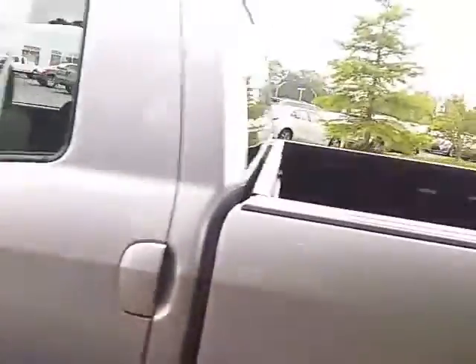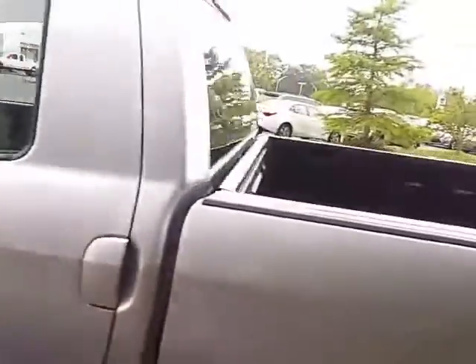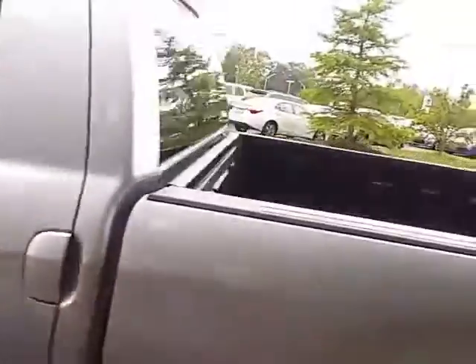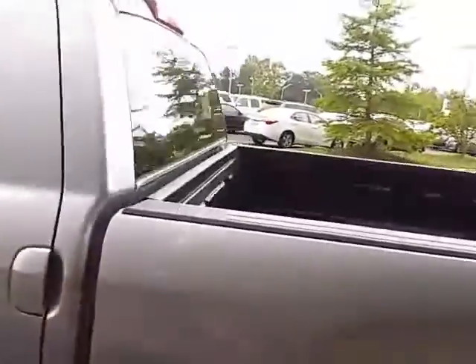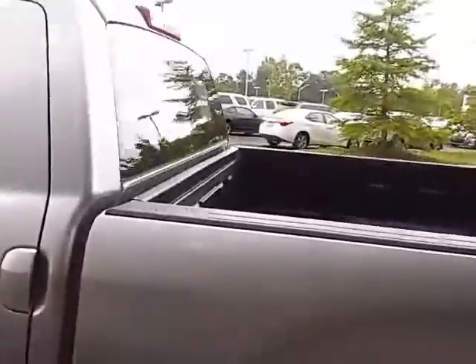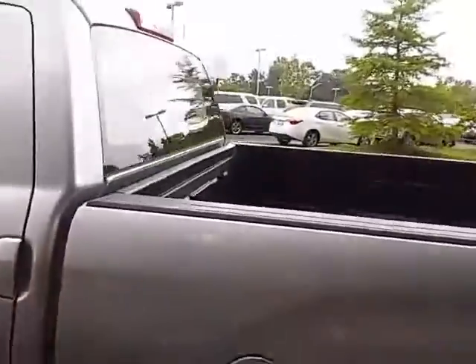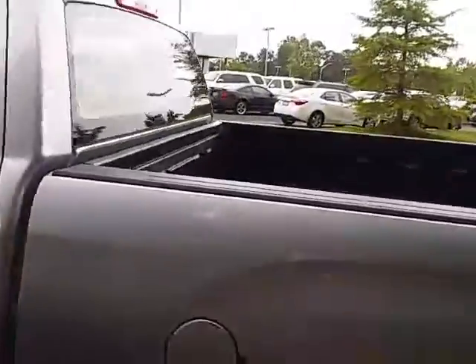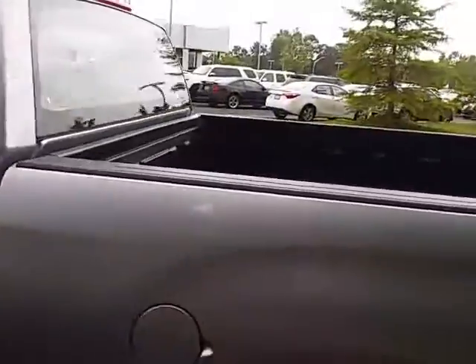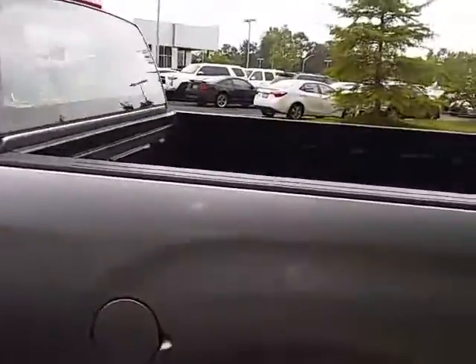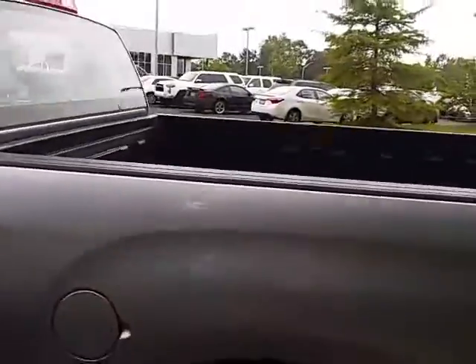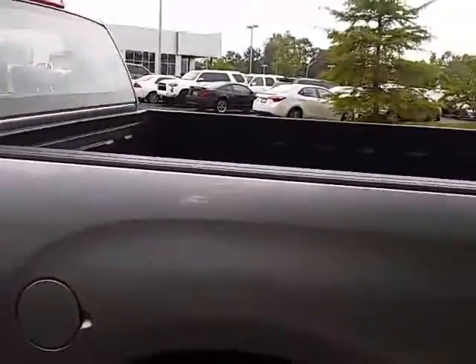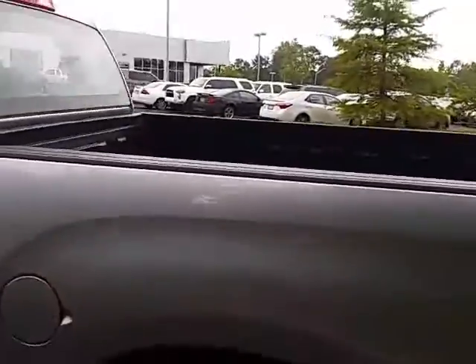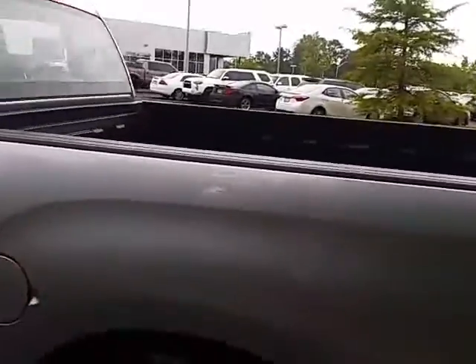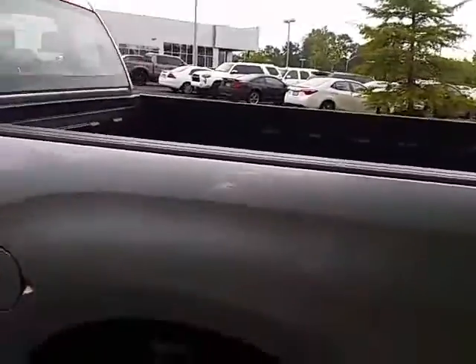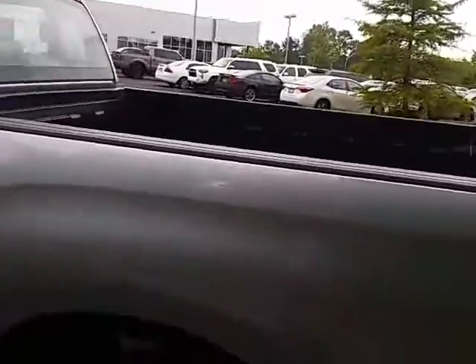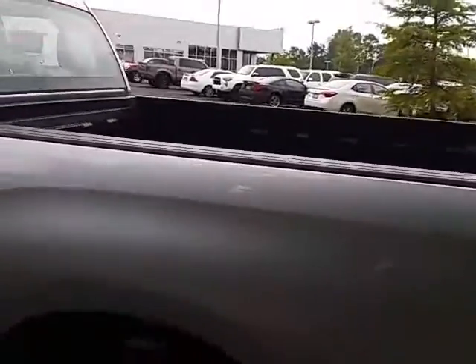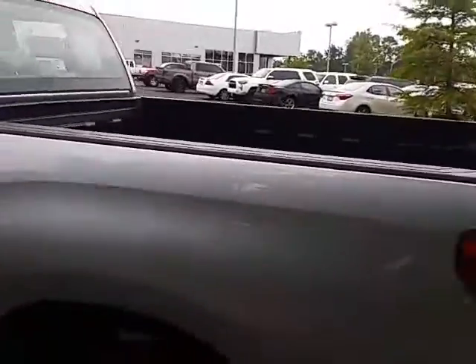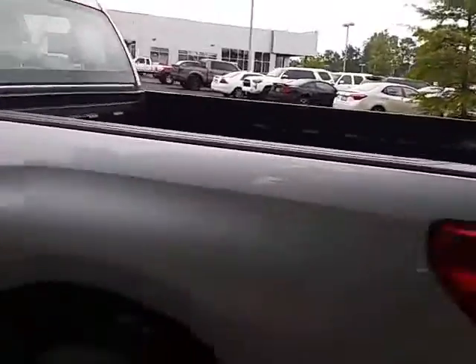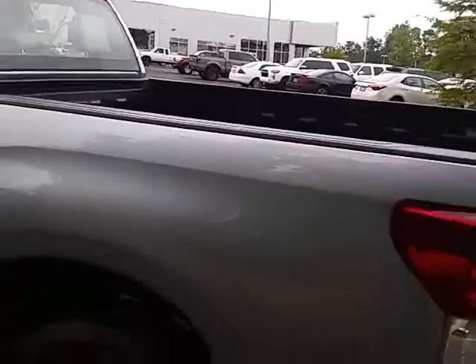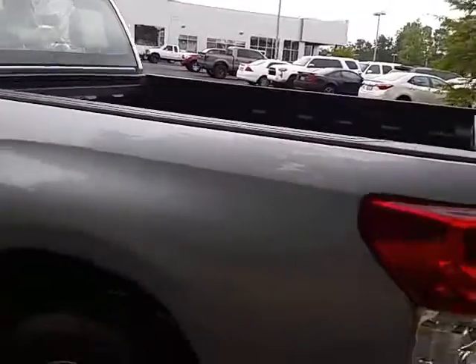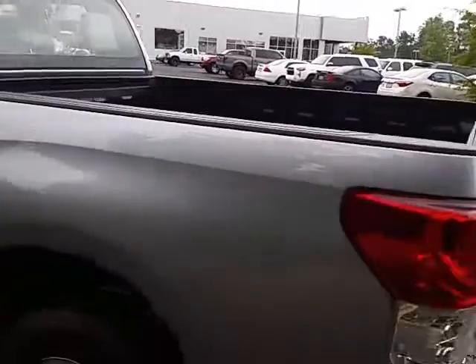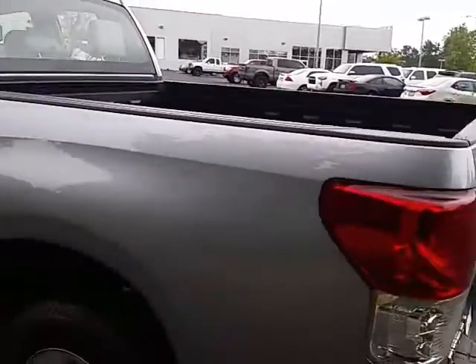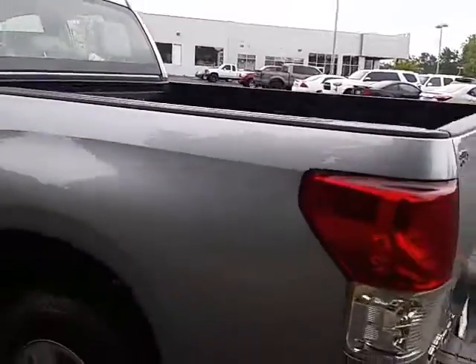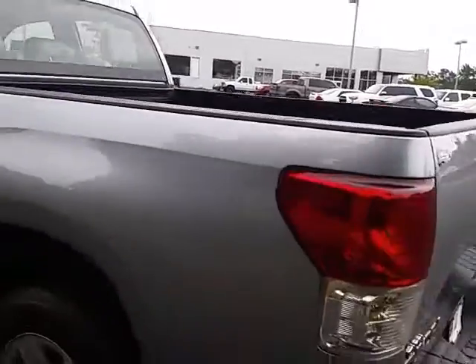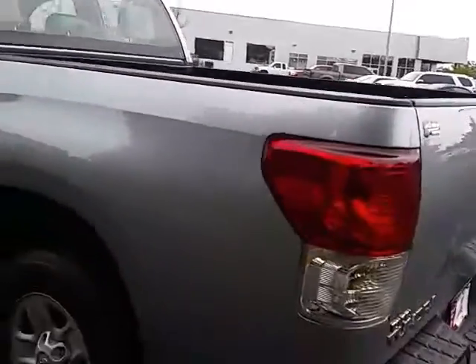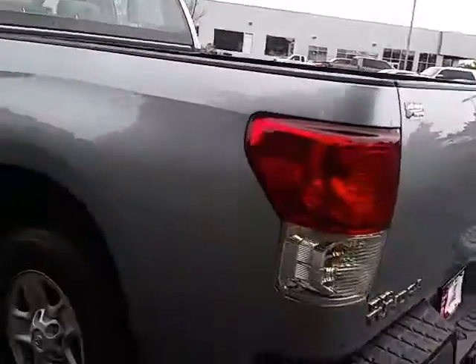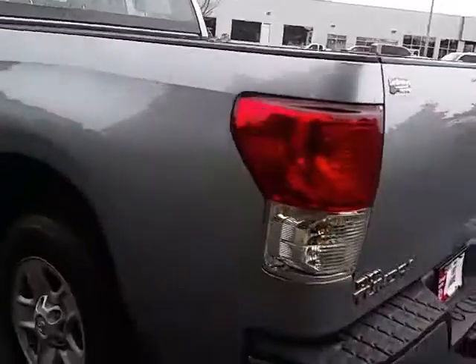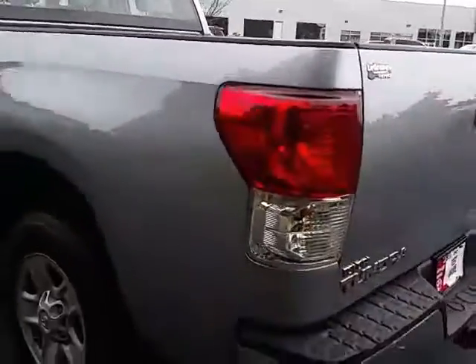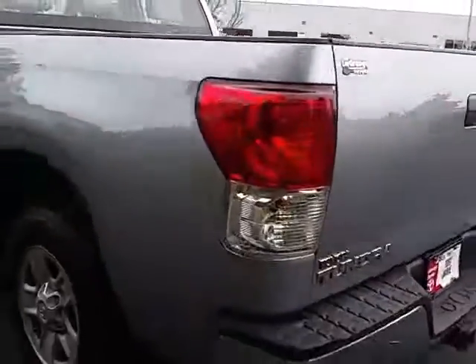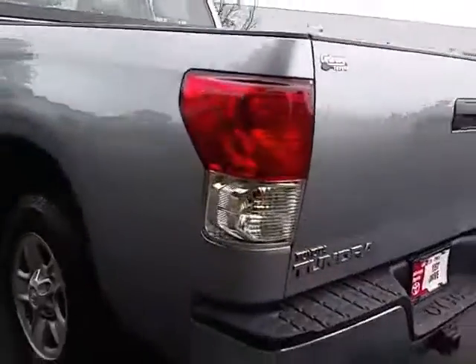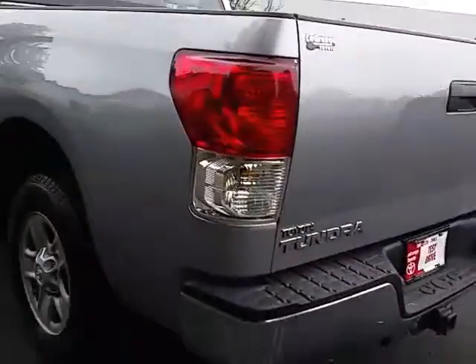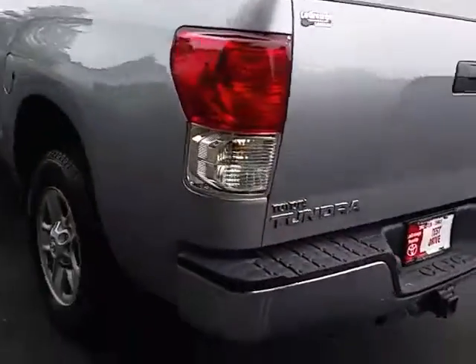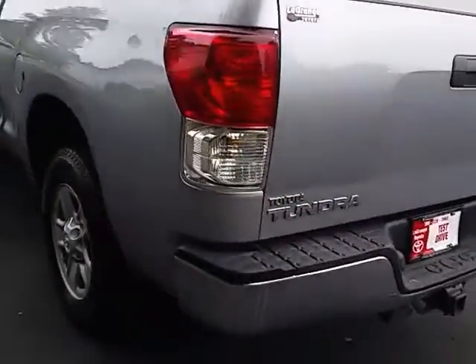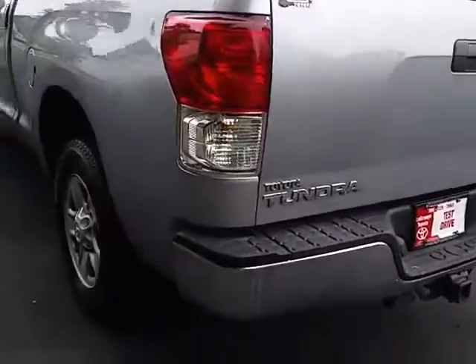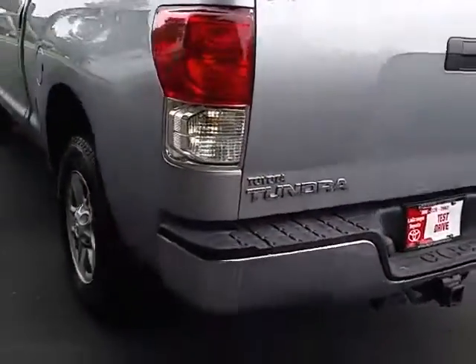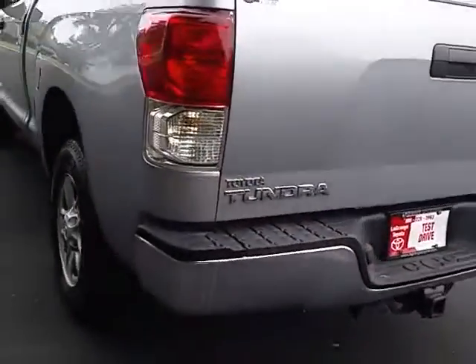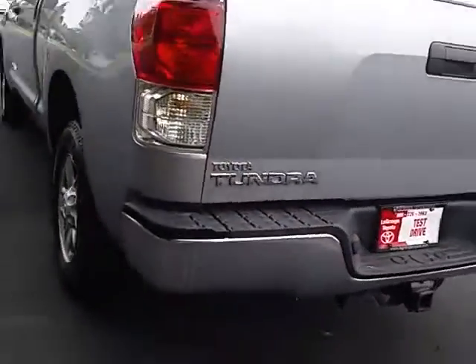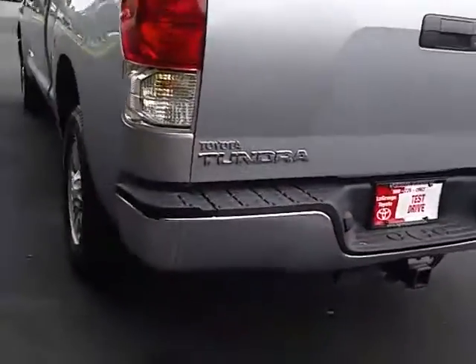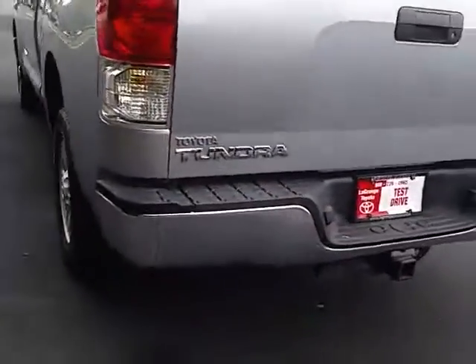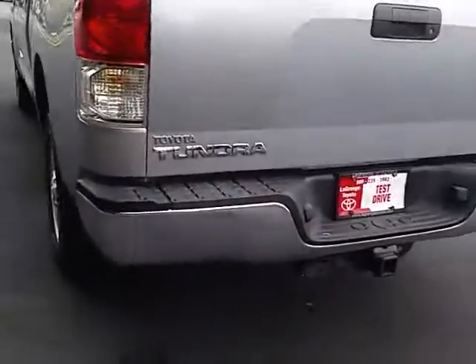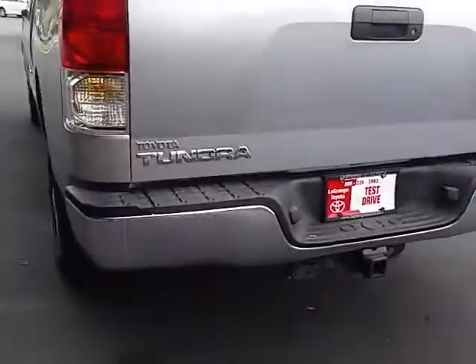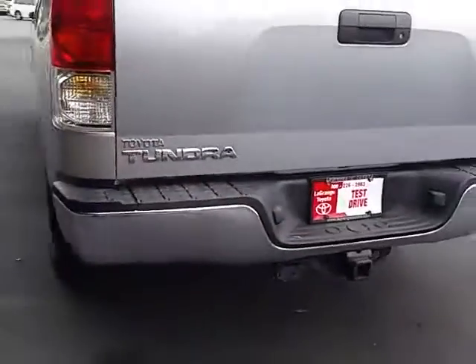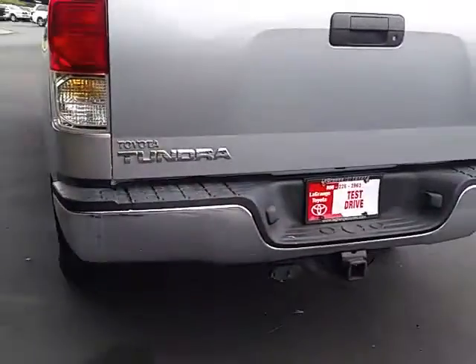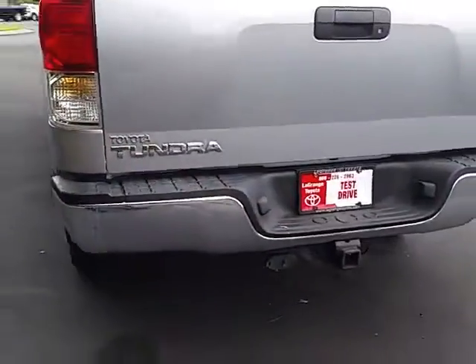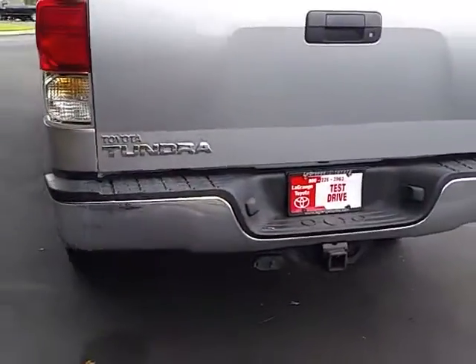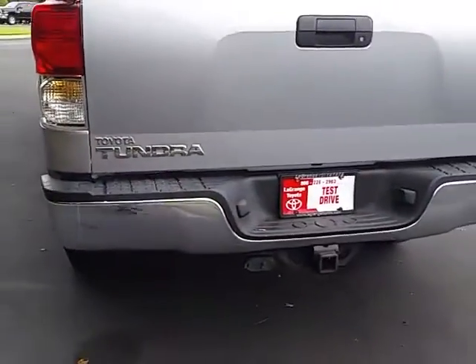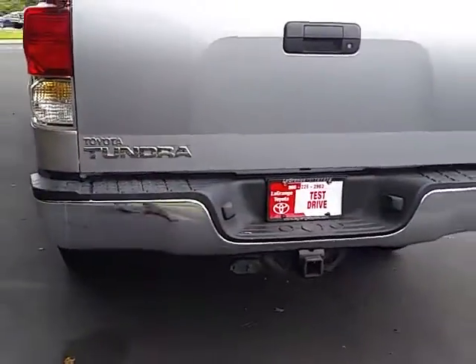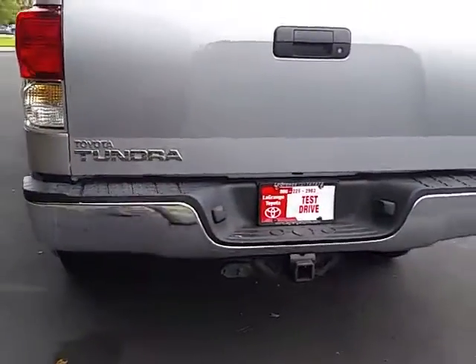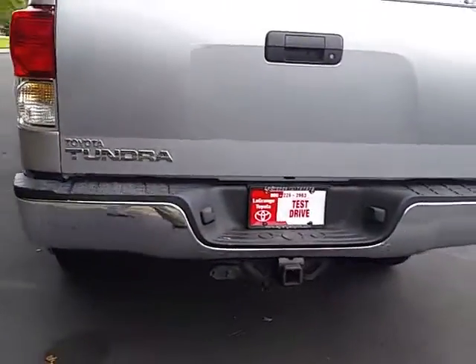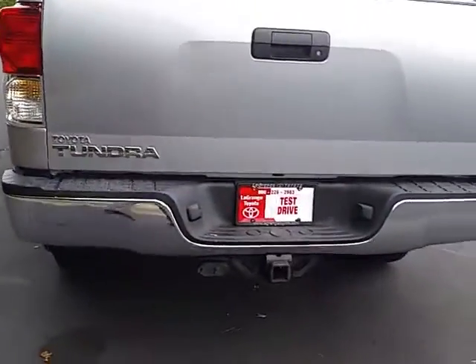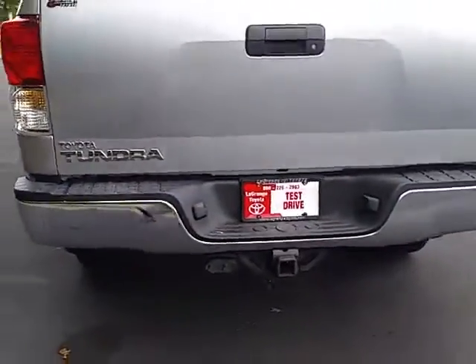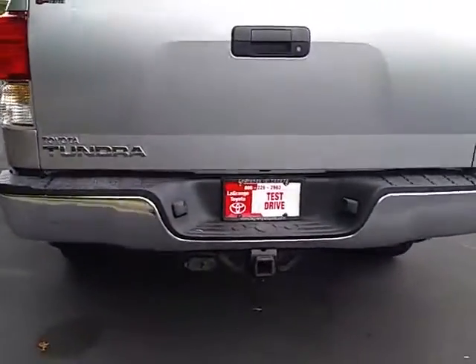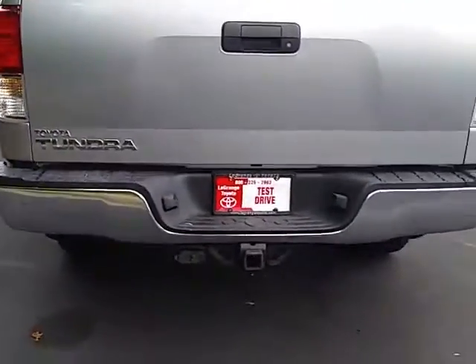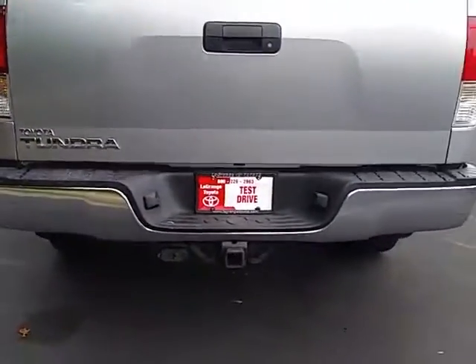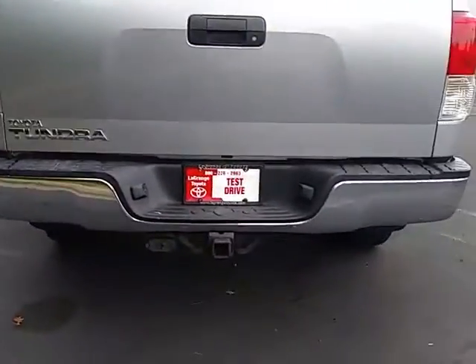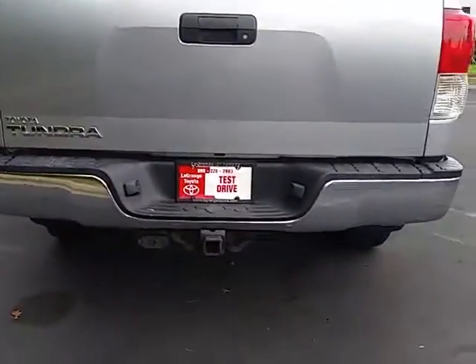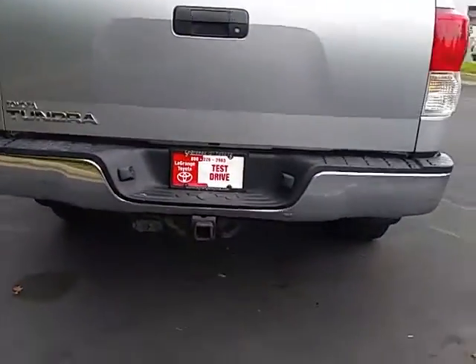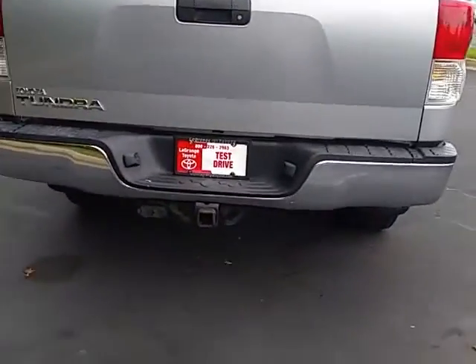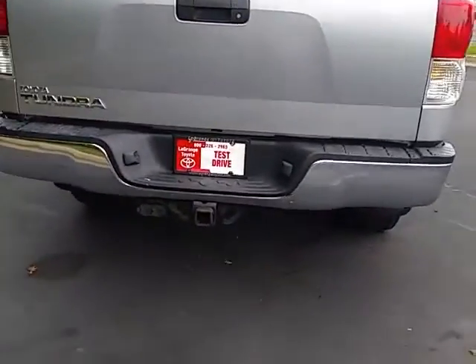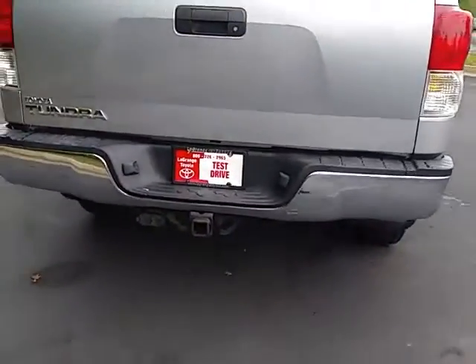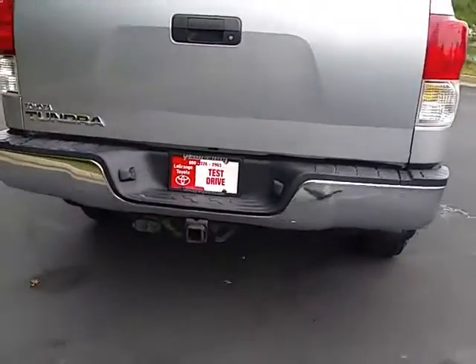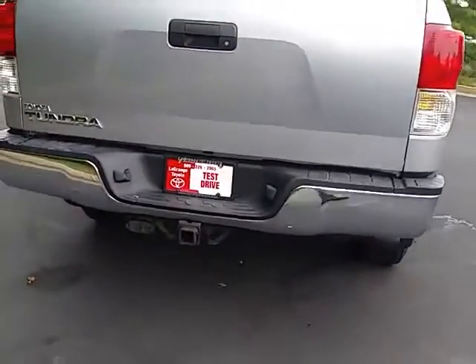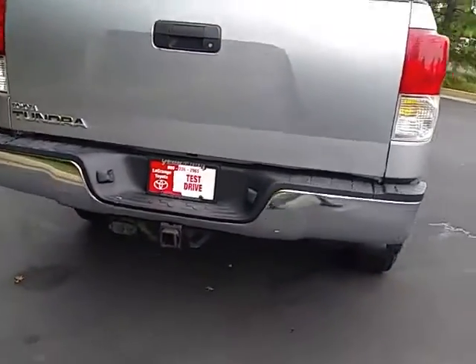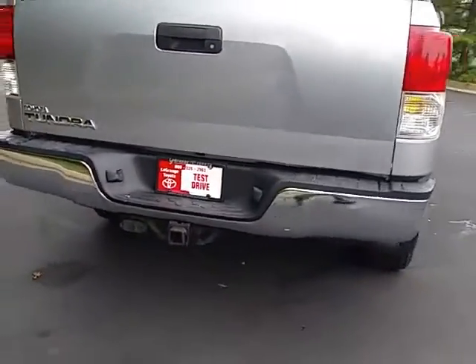The truck already comes equipped with the bed liner and a tow package with a wiring harness already ready to go.